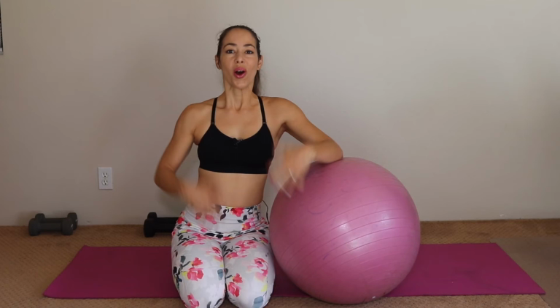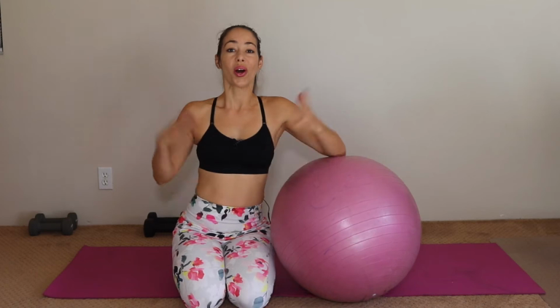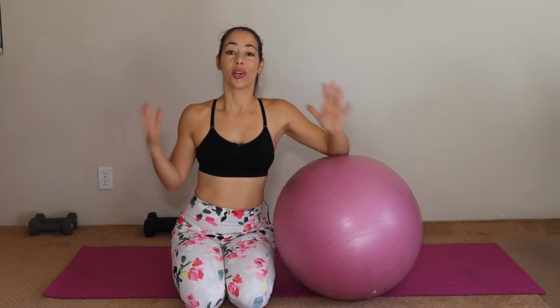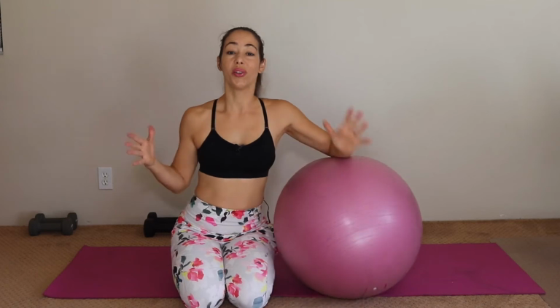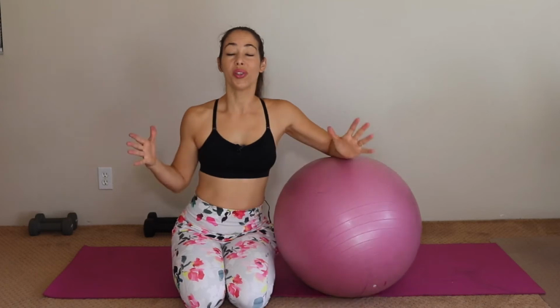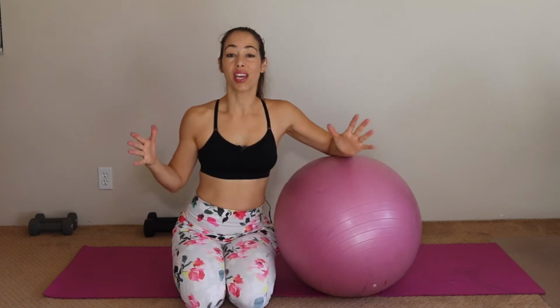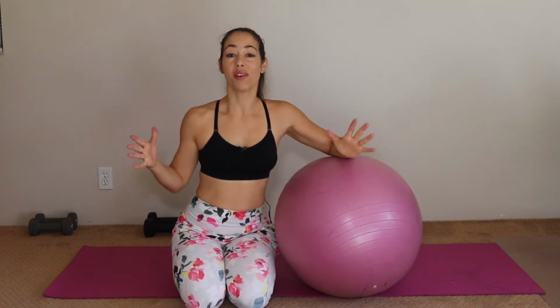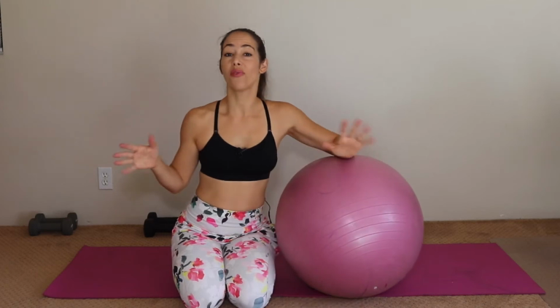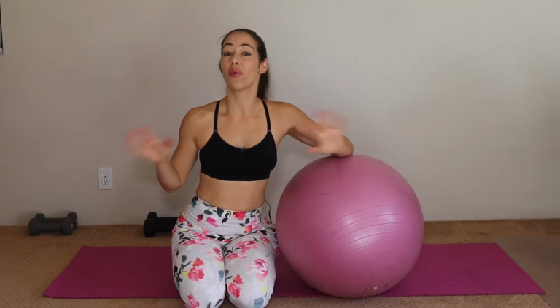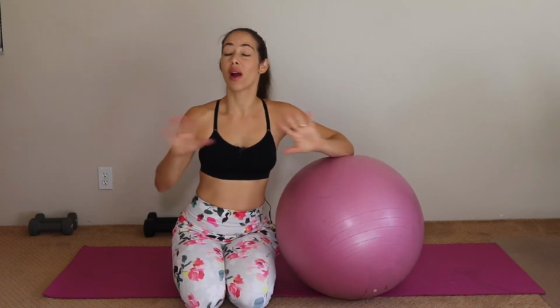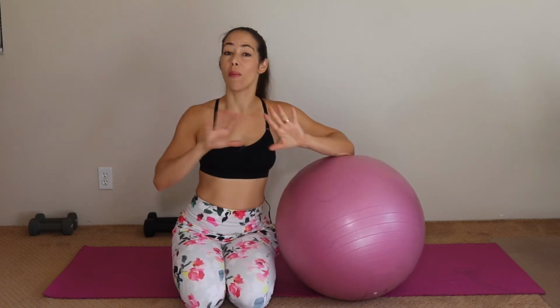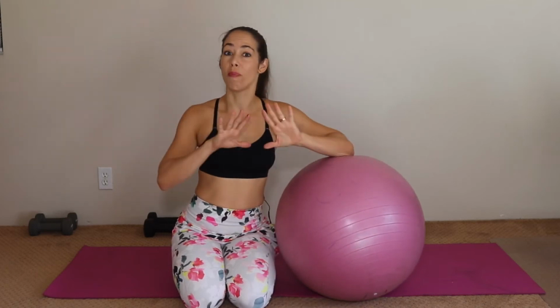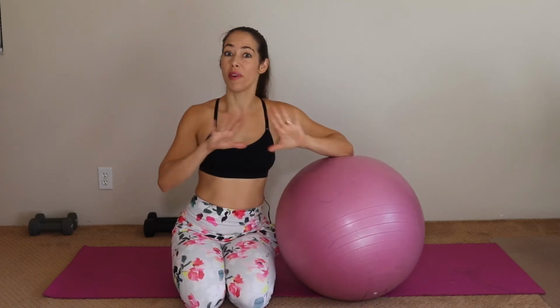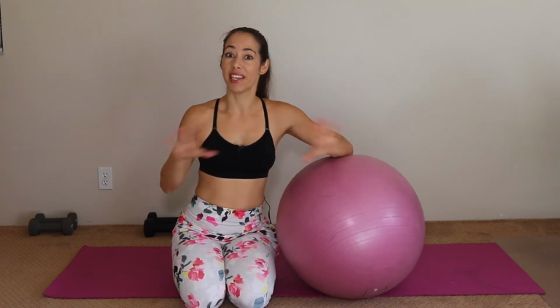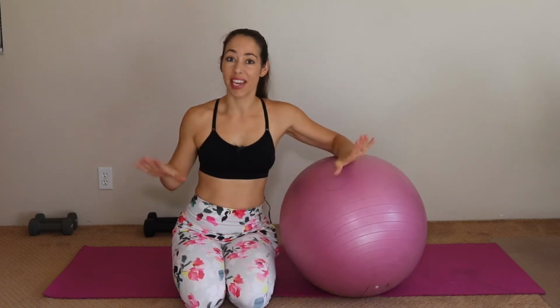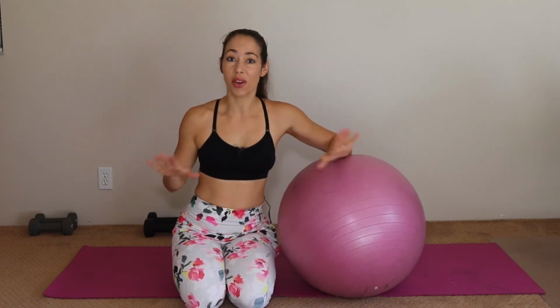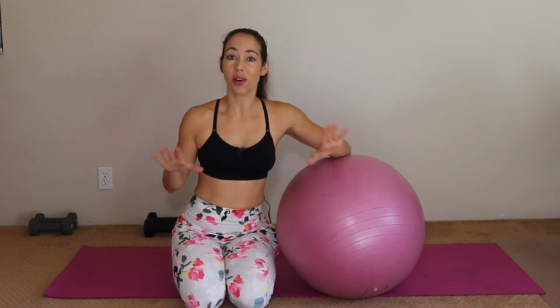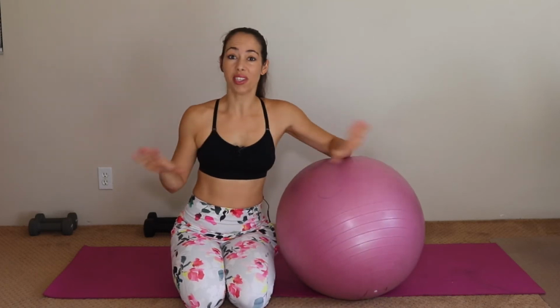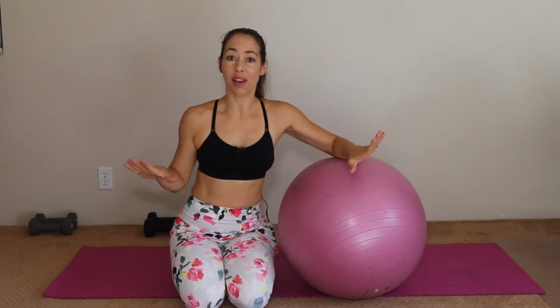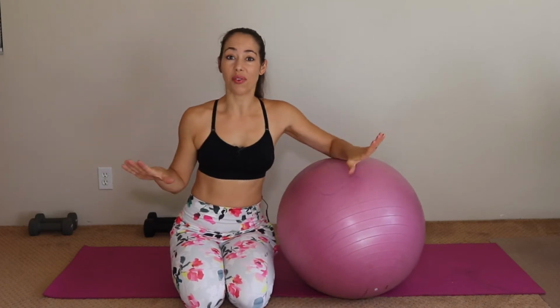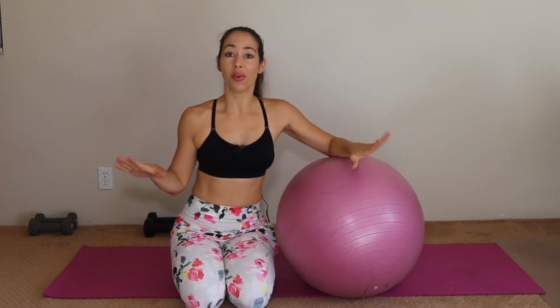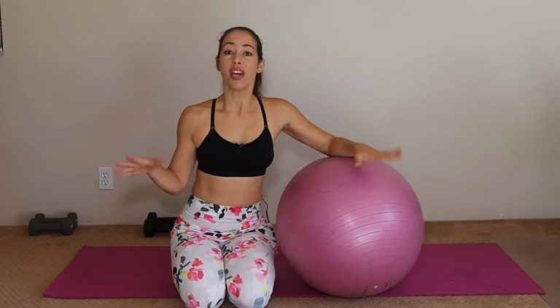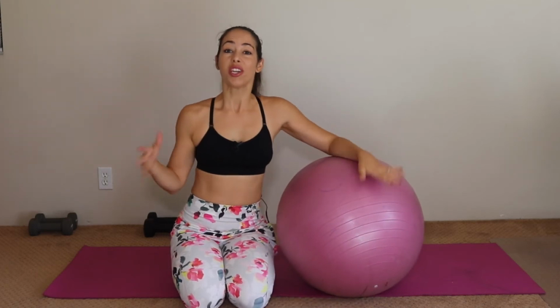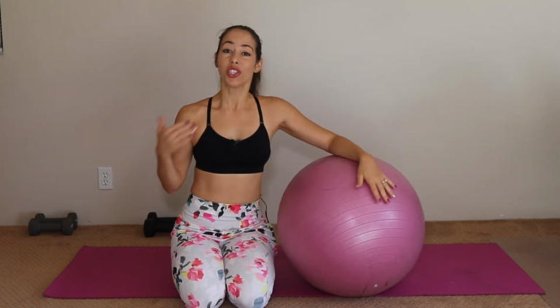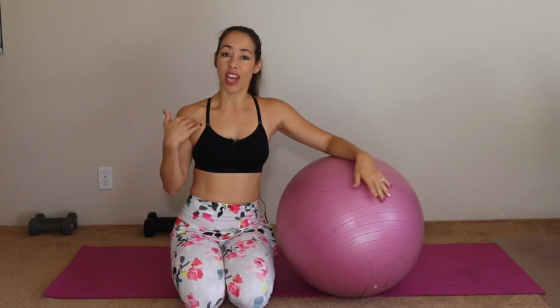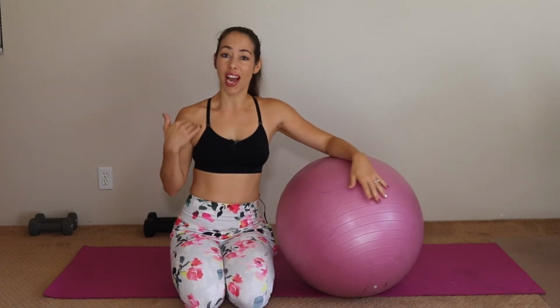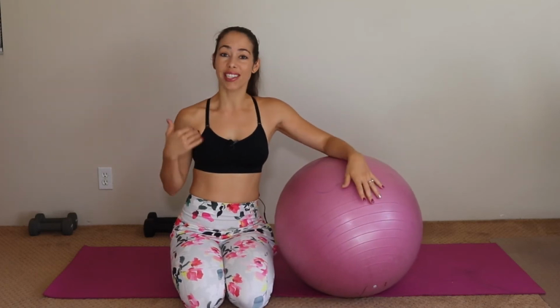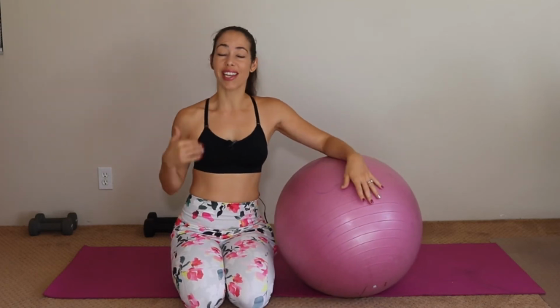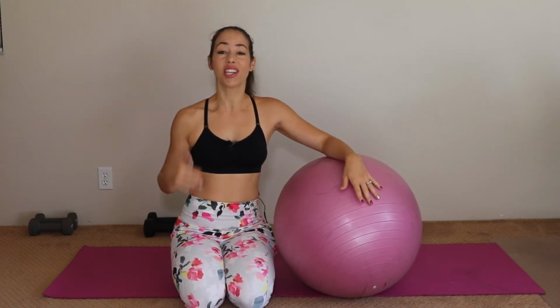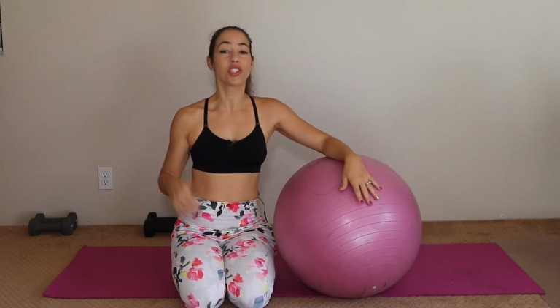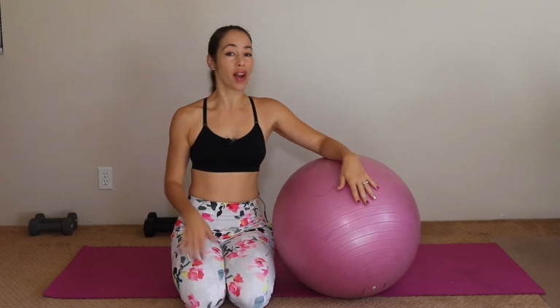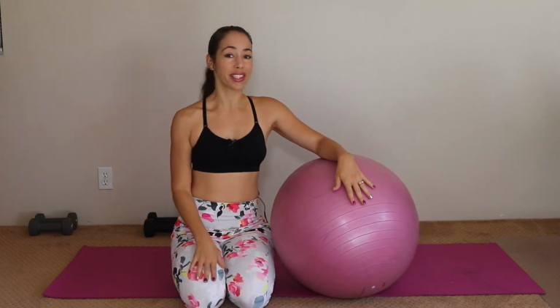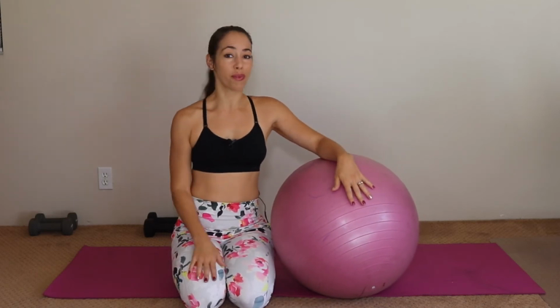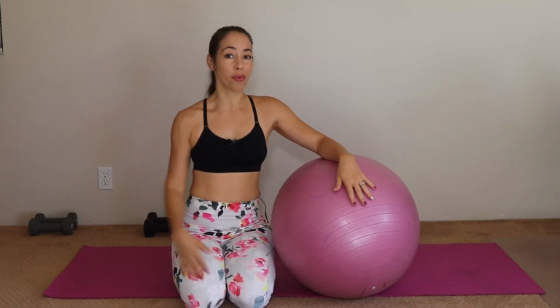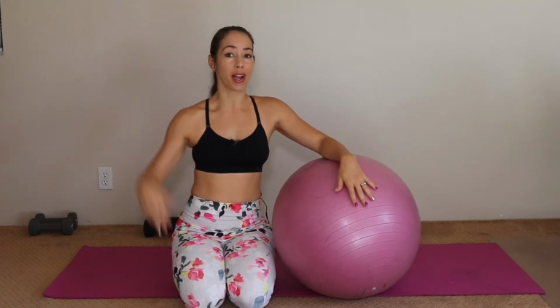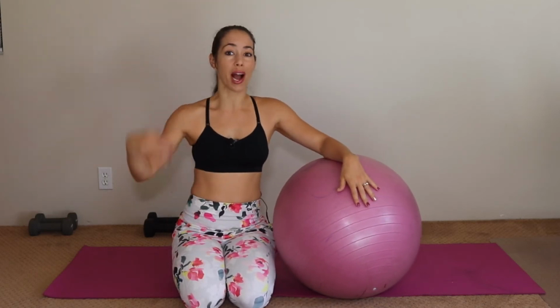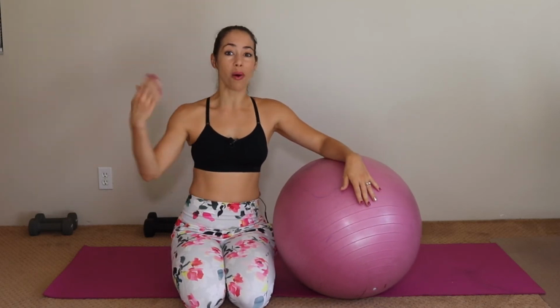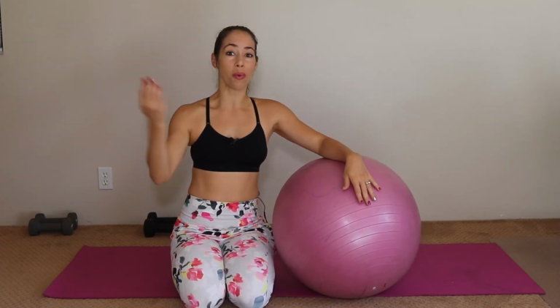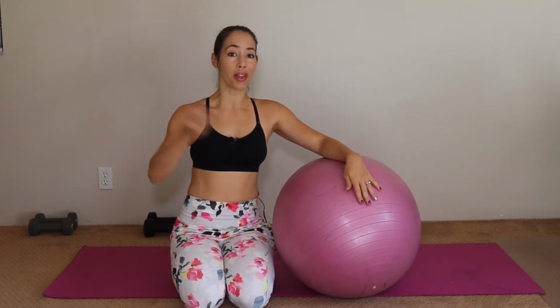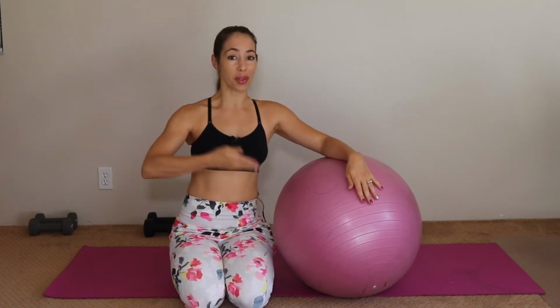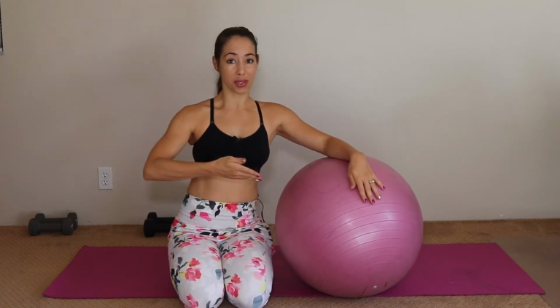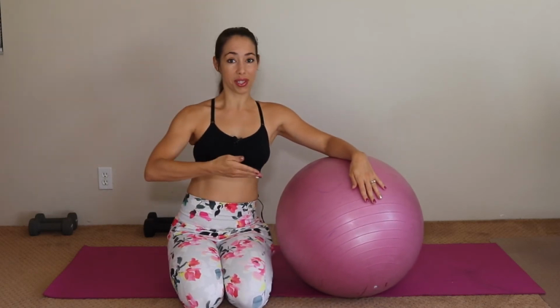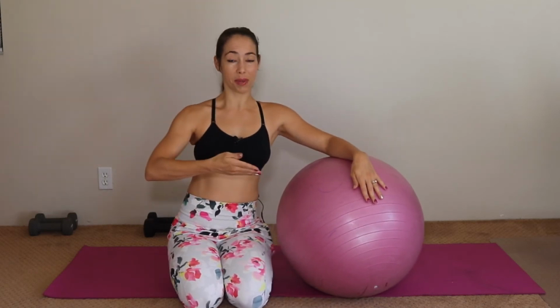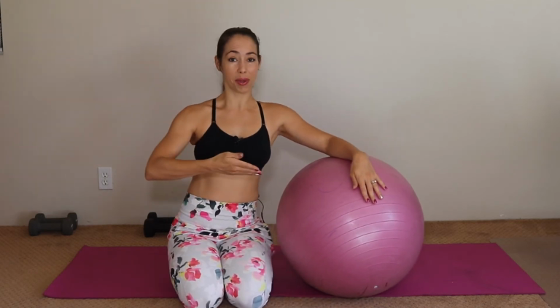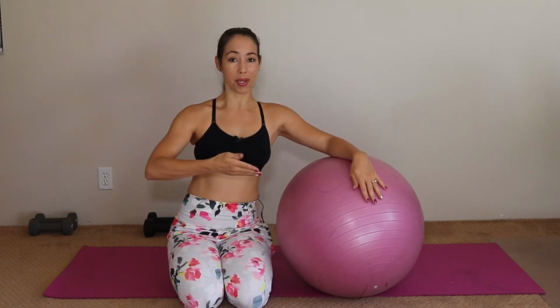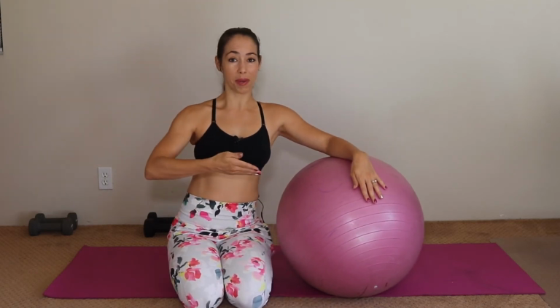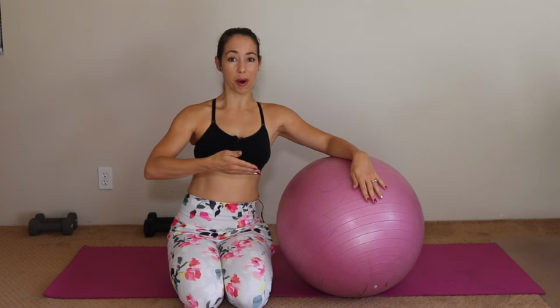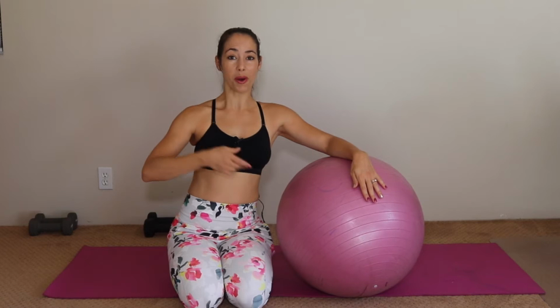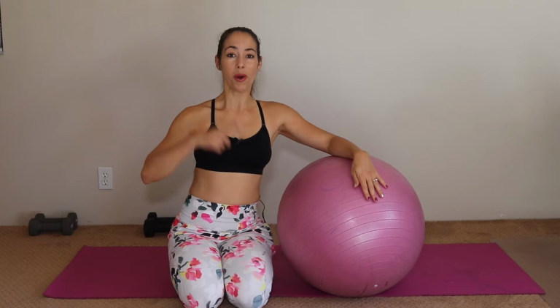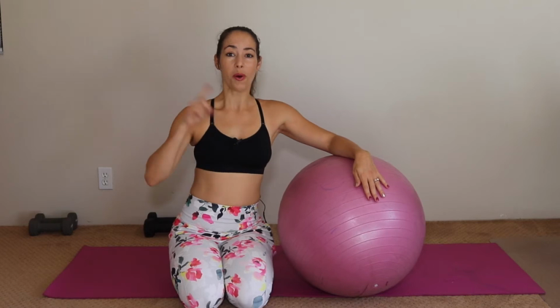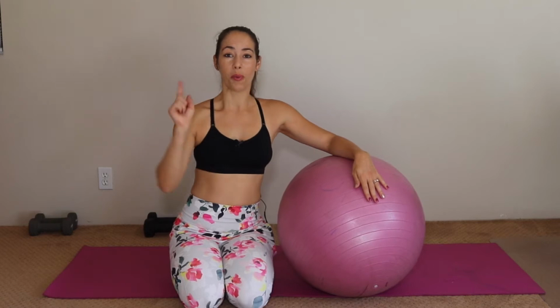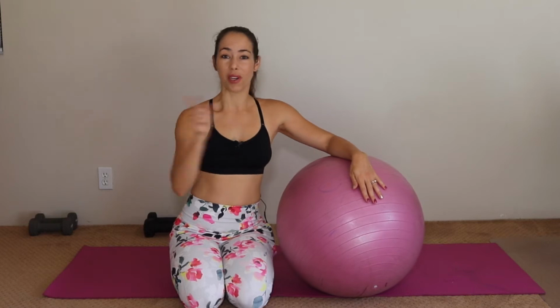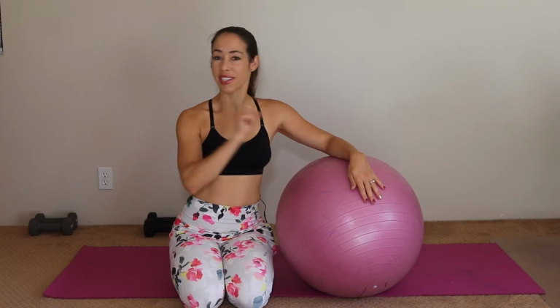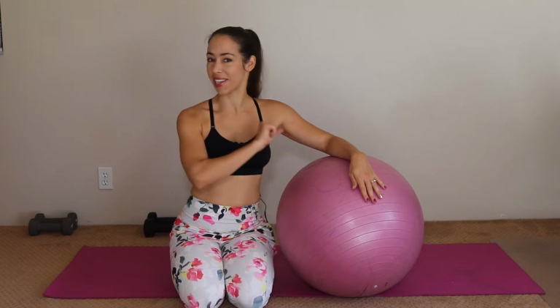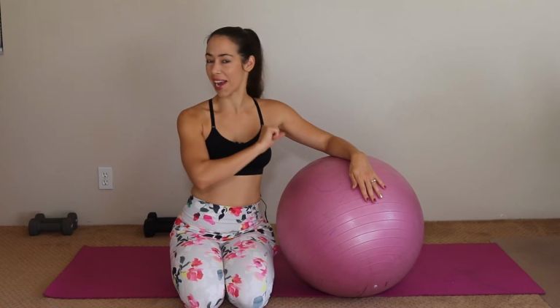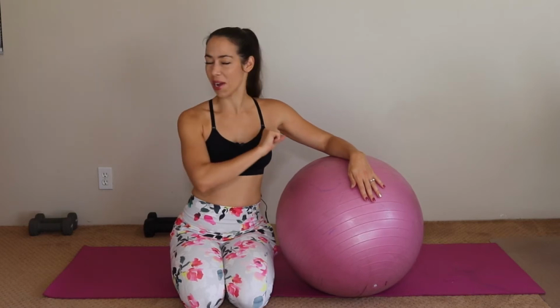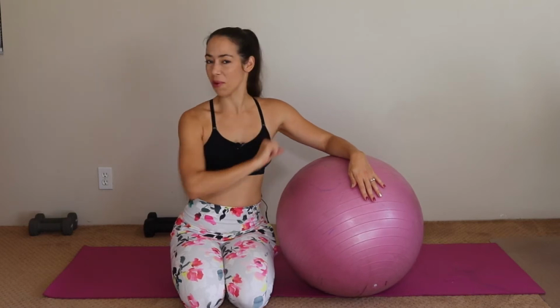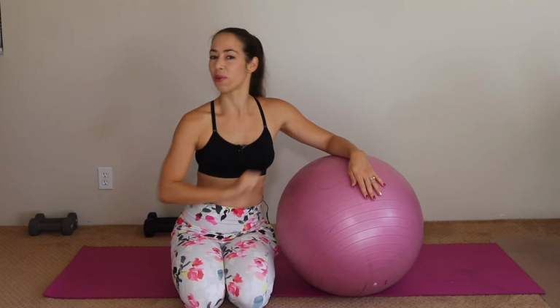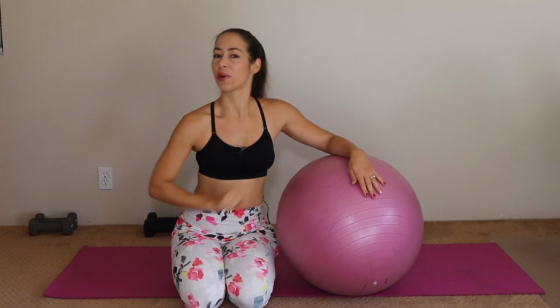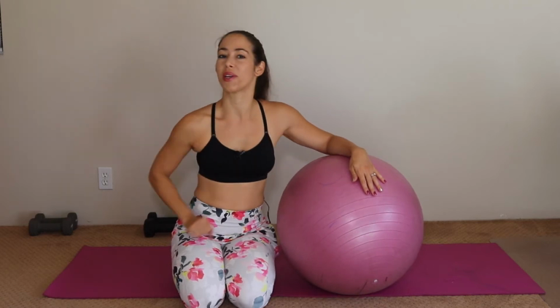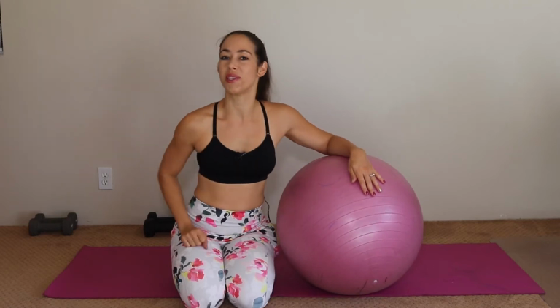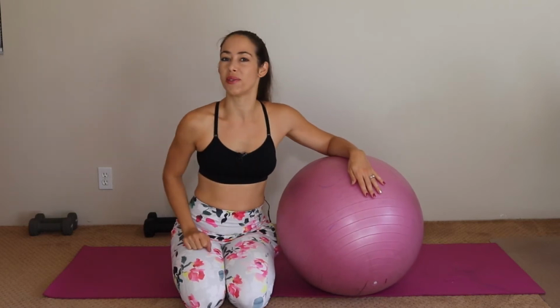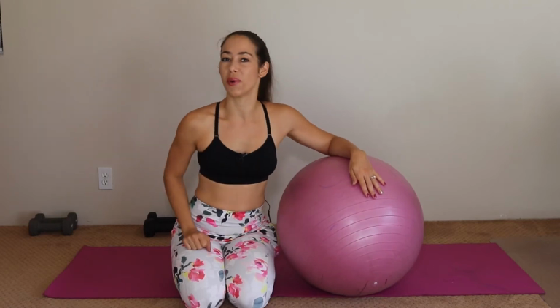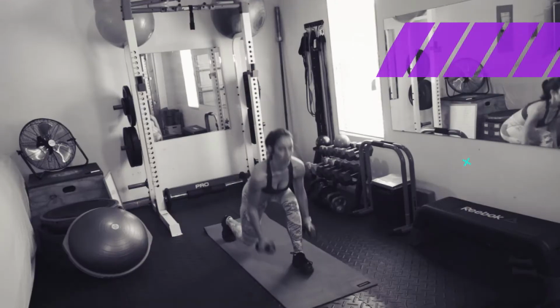Are you looking for a beginner level chest and tricep workout with your stability ball? Well, today we're going to do one.